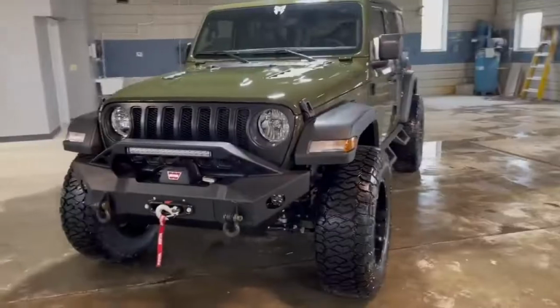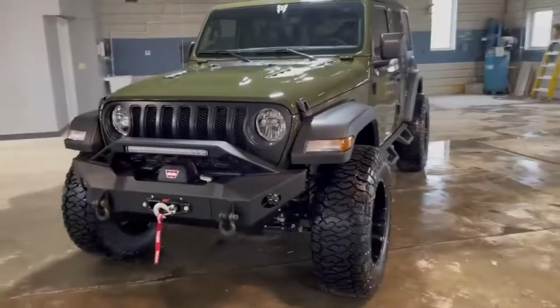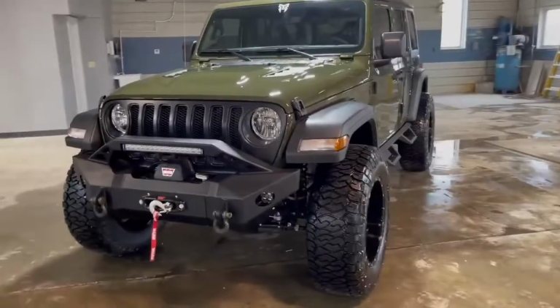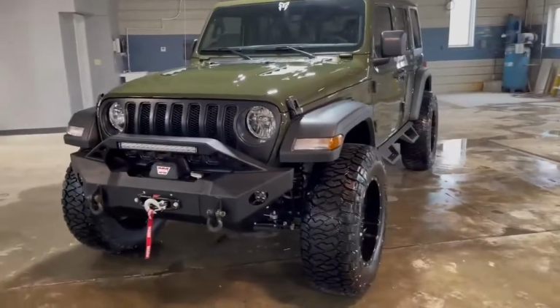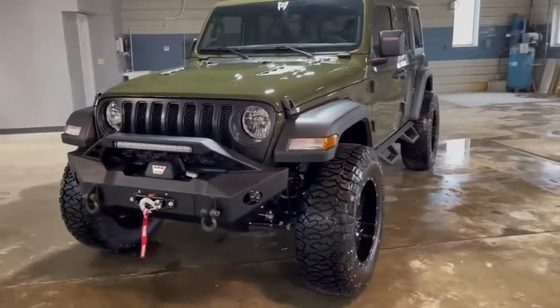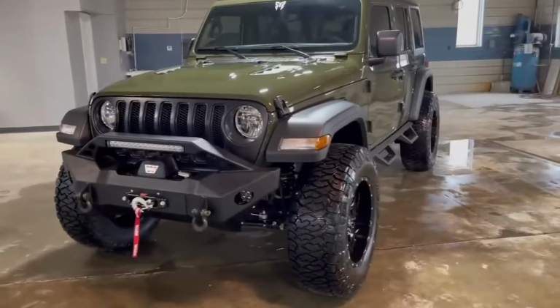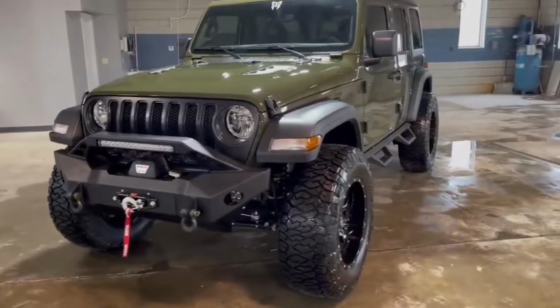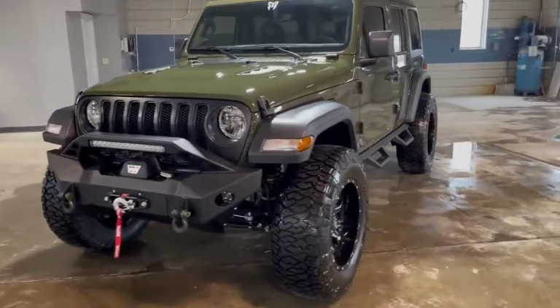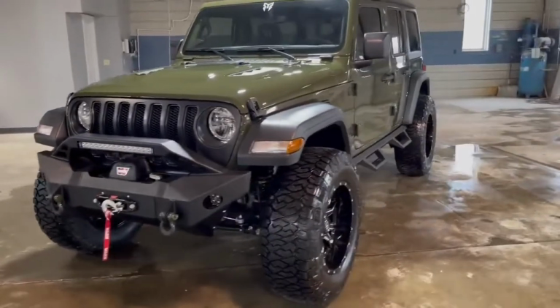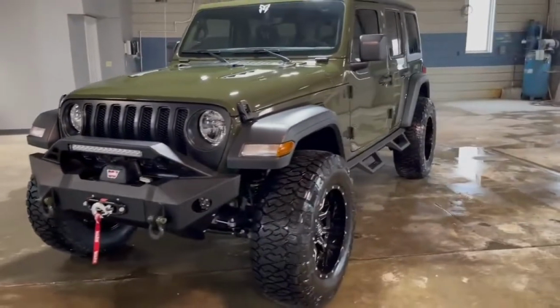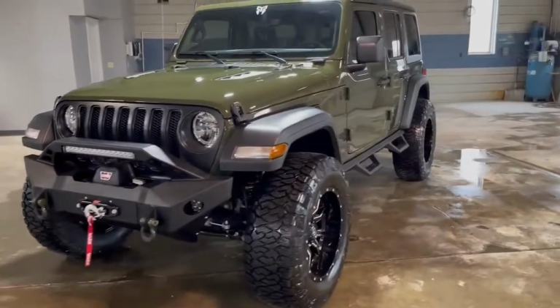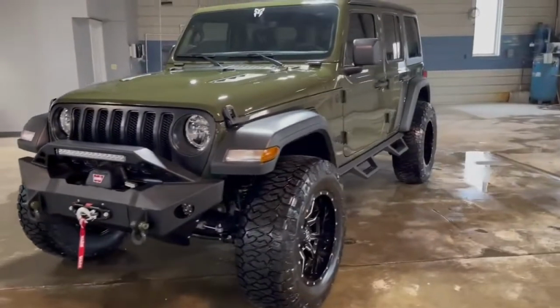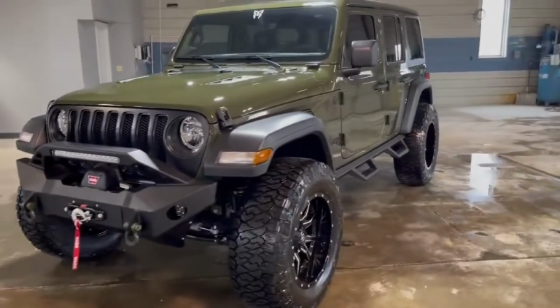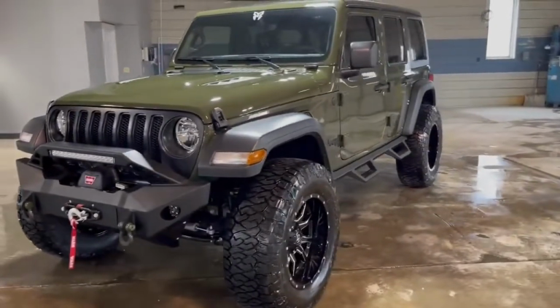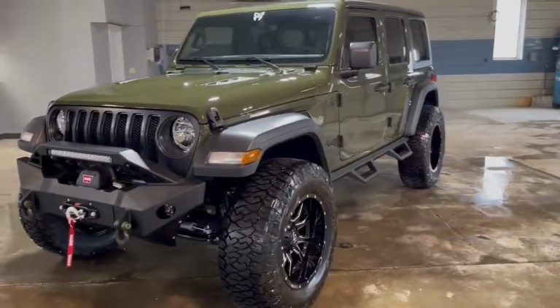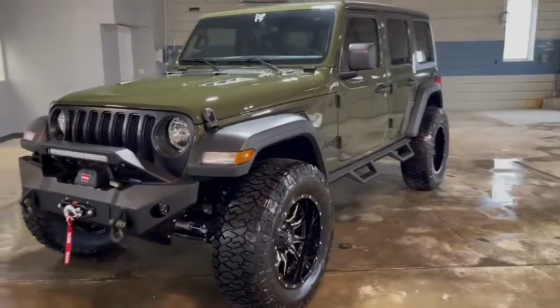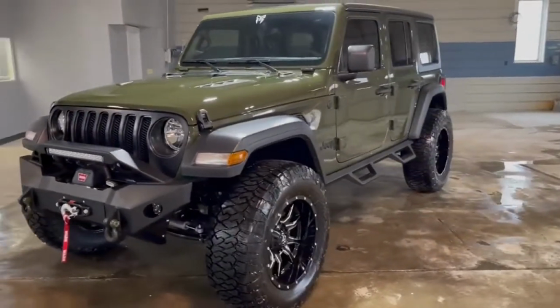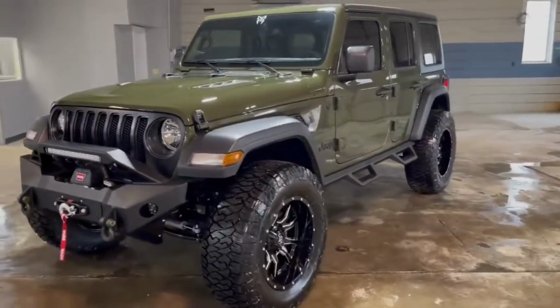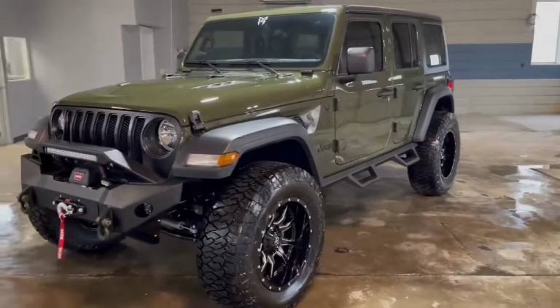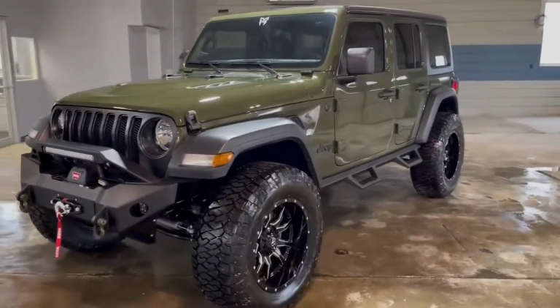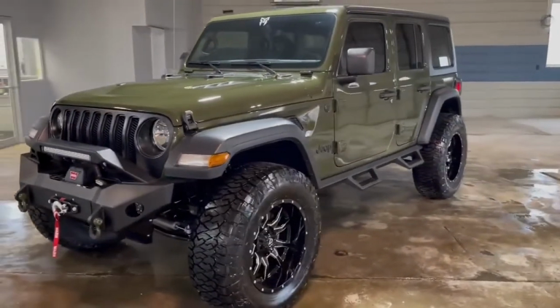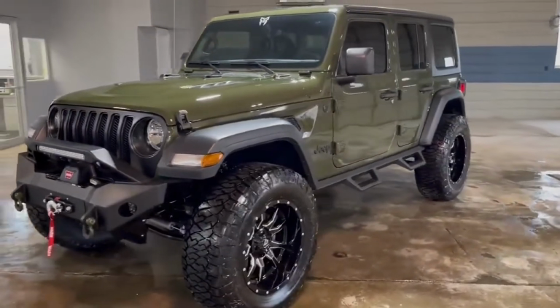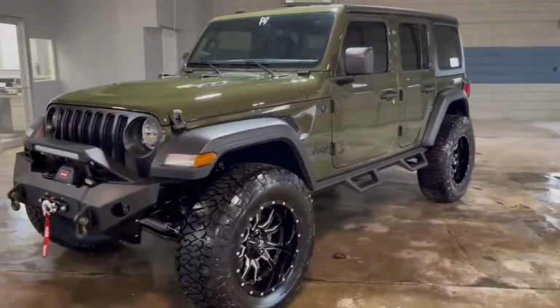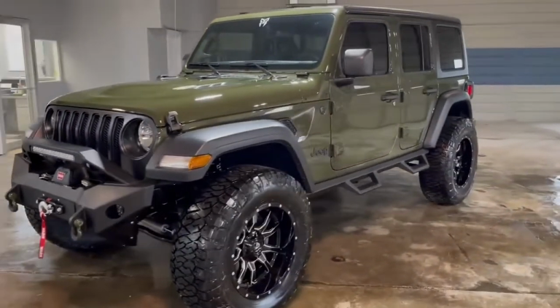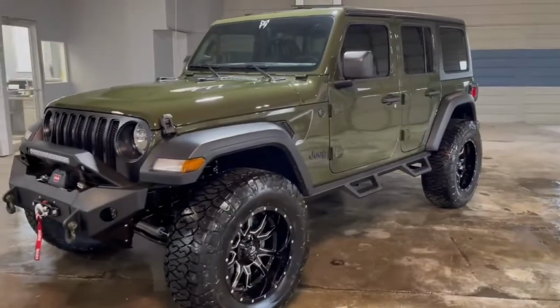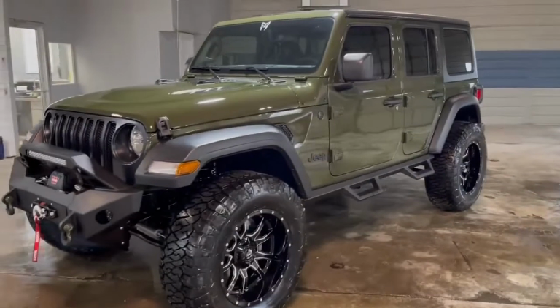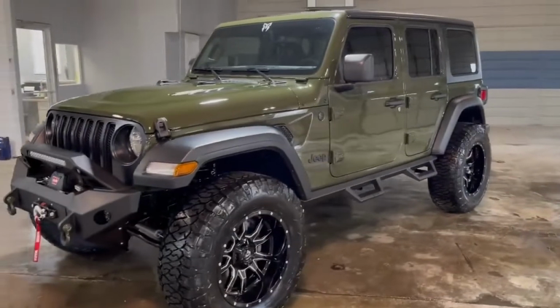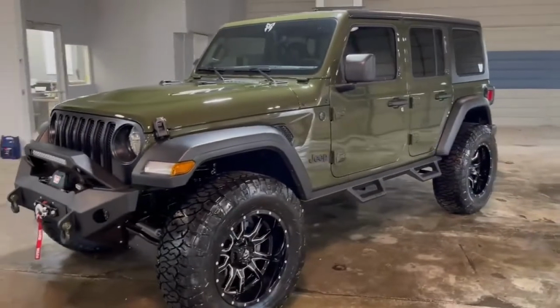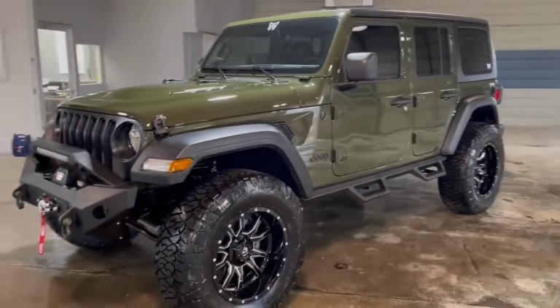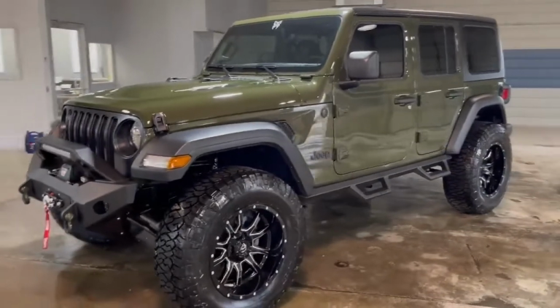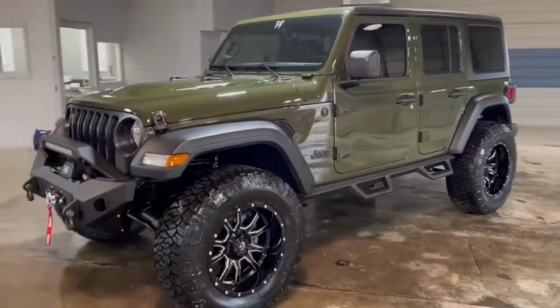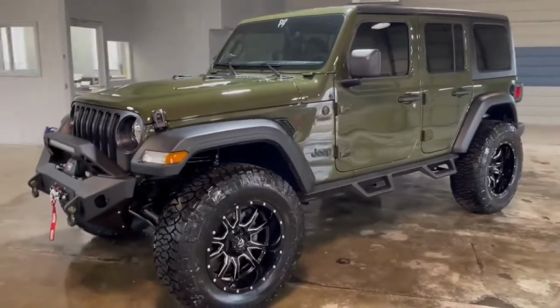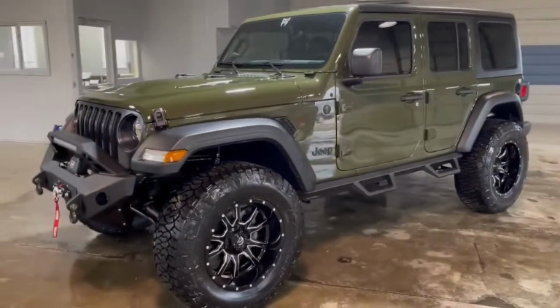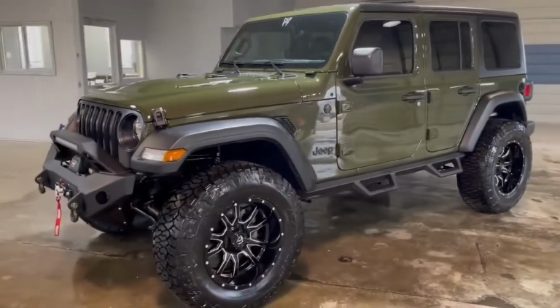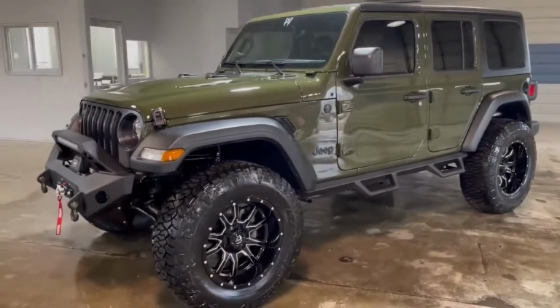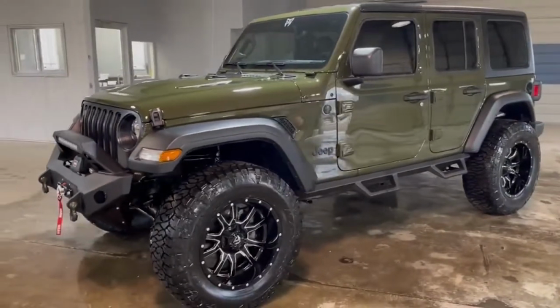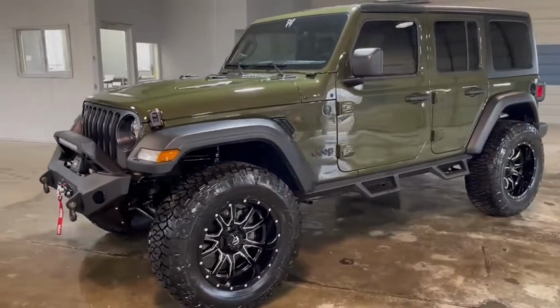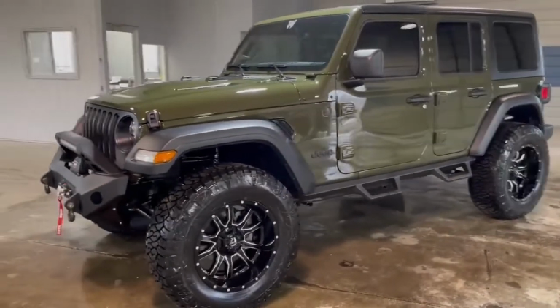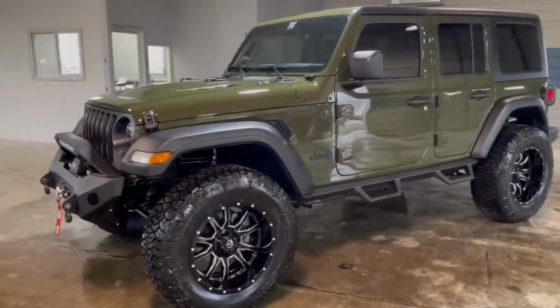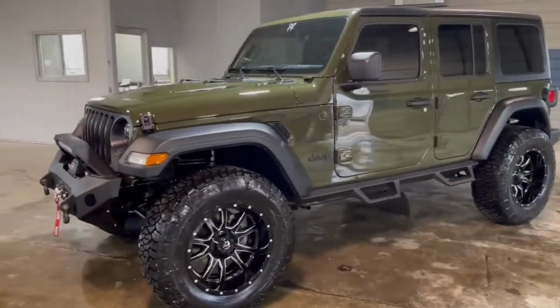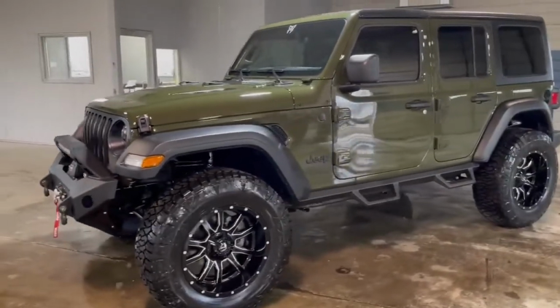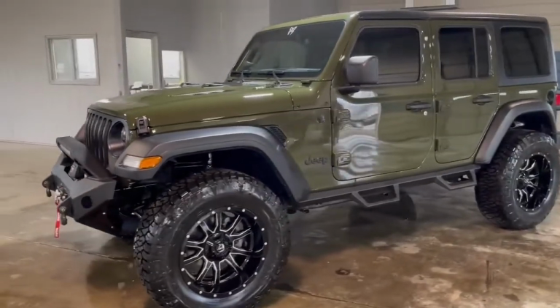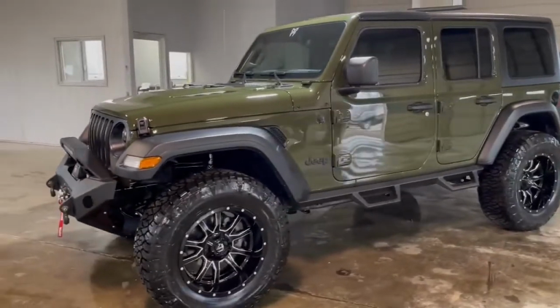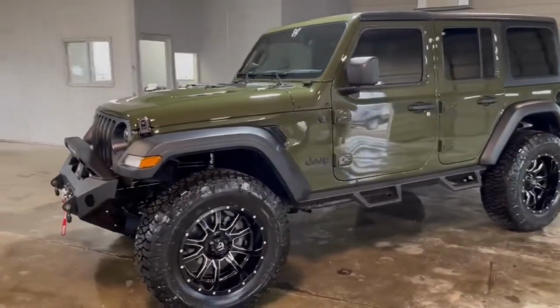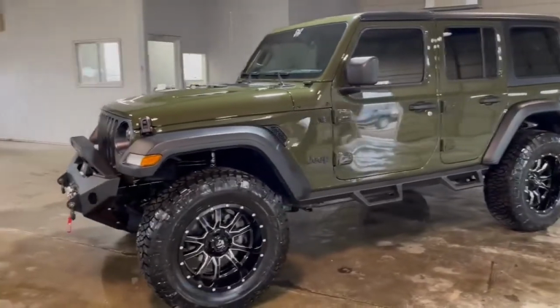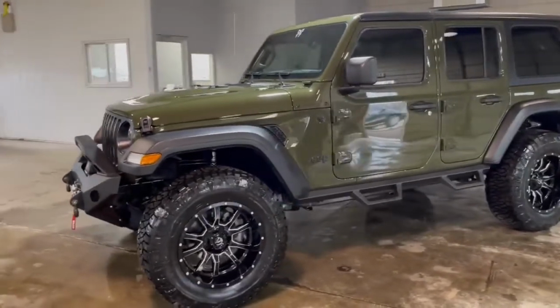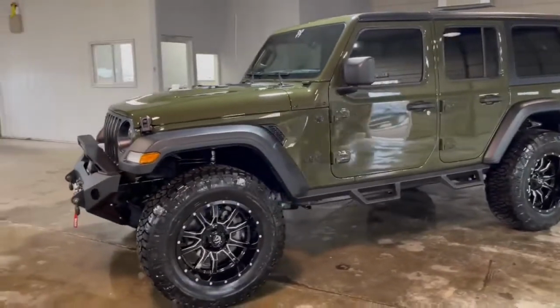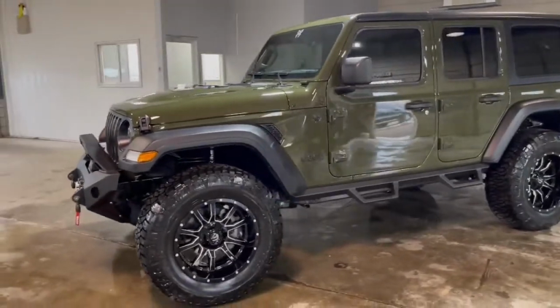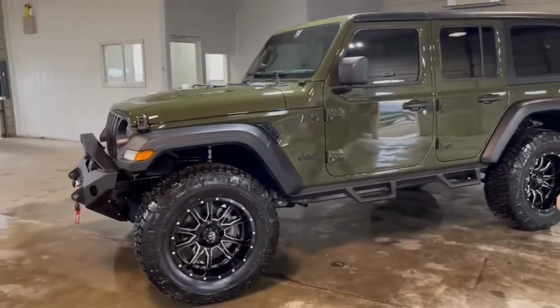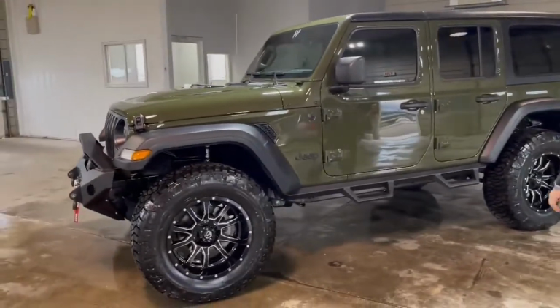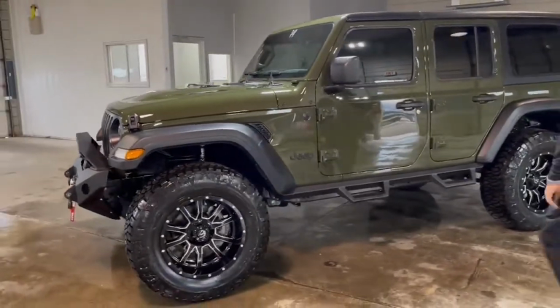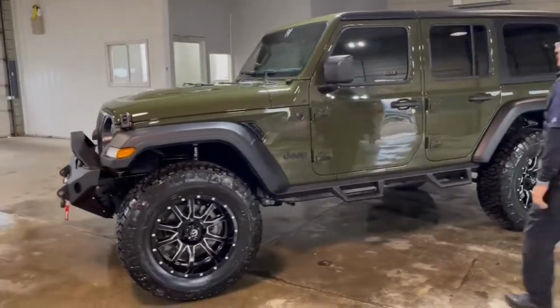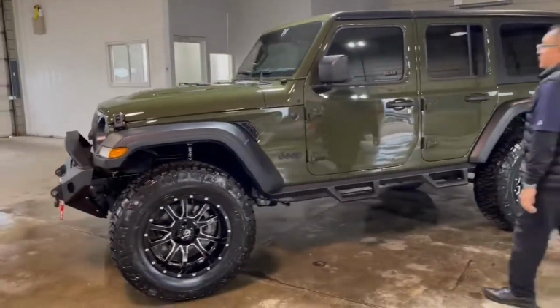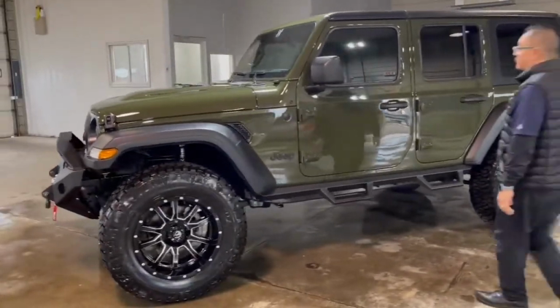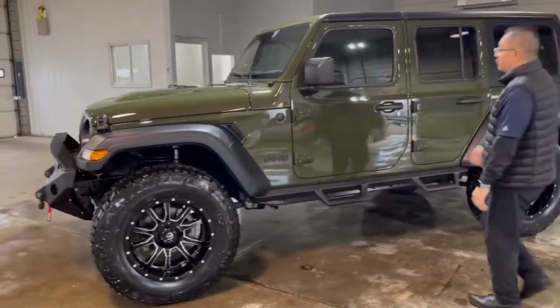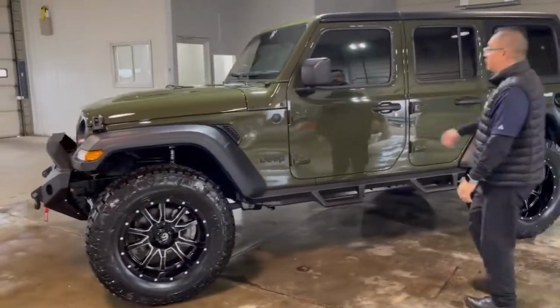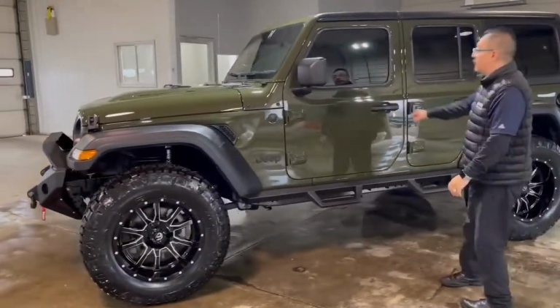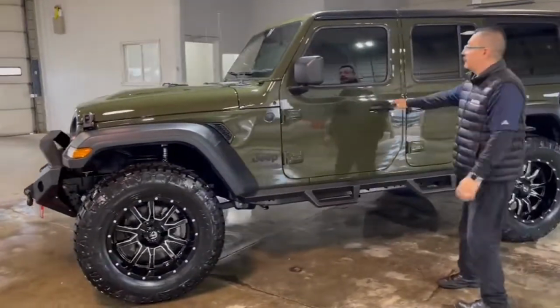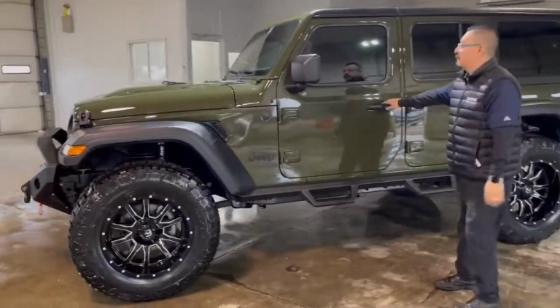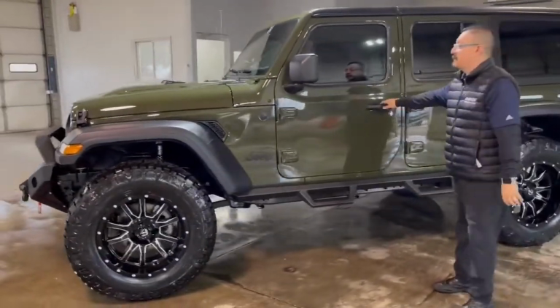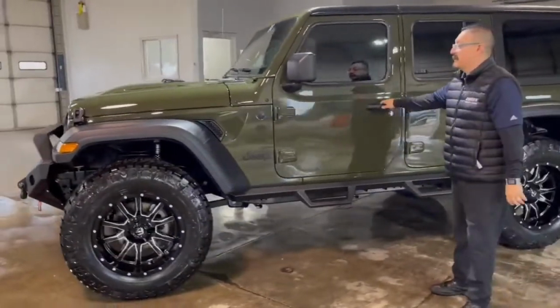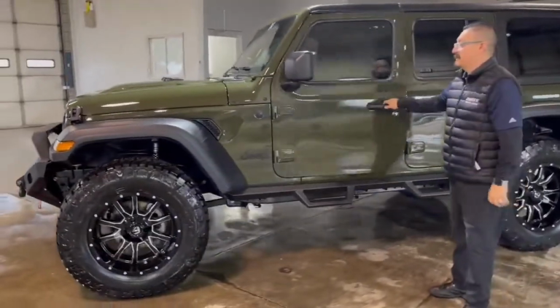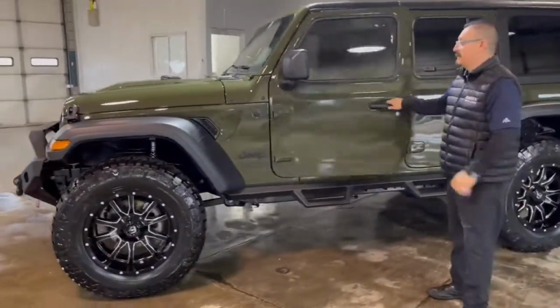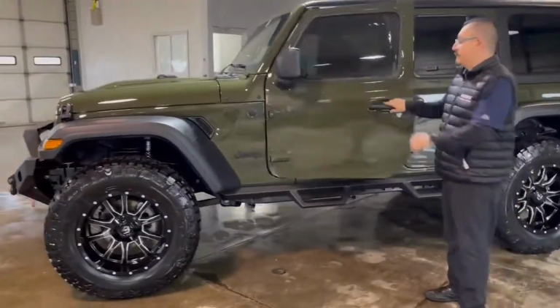You got your worn winch in the front rated up to 10,000 pounds. And if you come around there, you can pick up that green on this side. We'll come inside and show you what Rocky Ridge has for the interior.